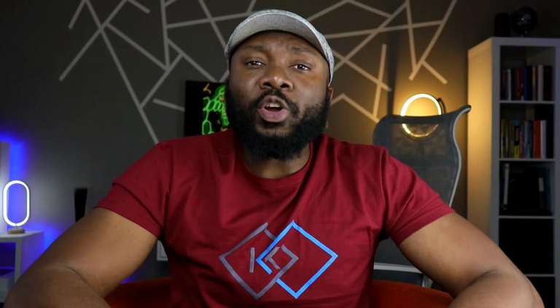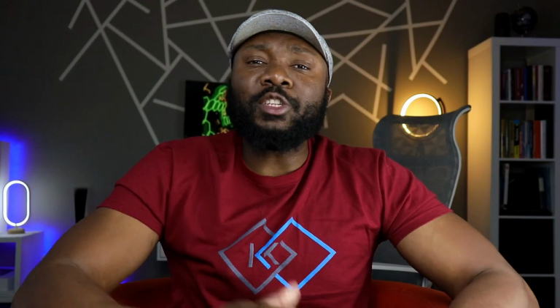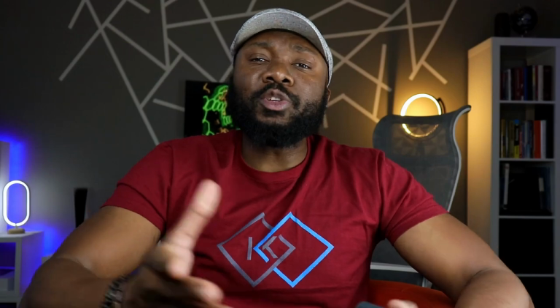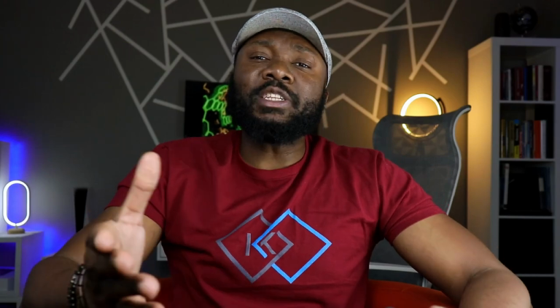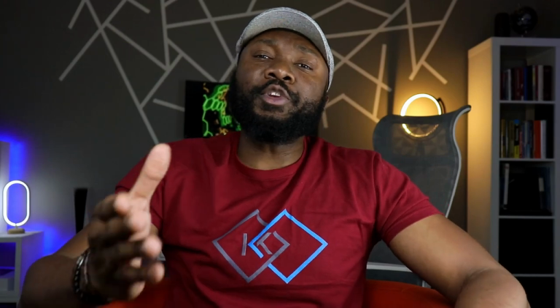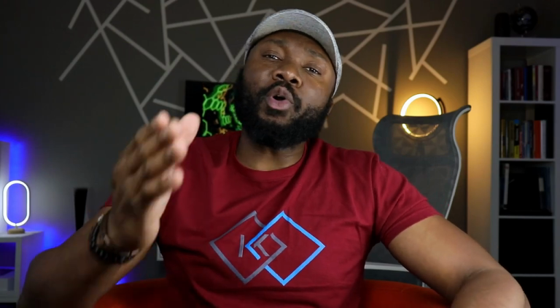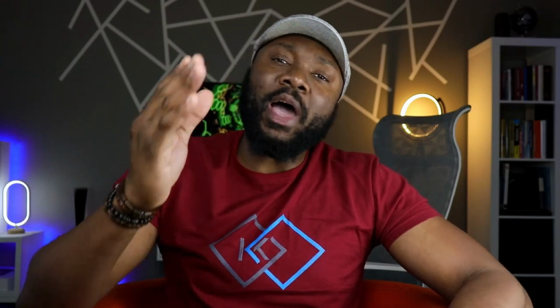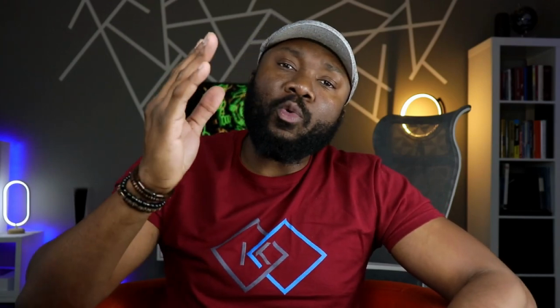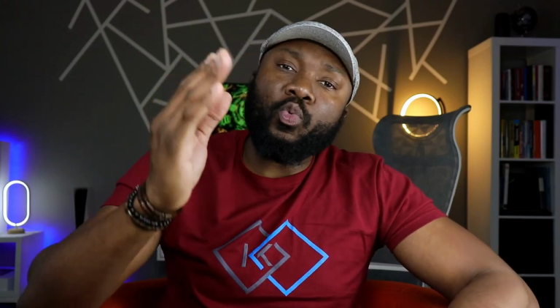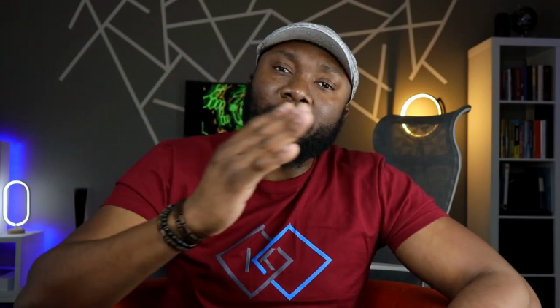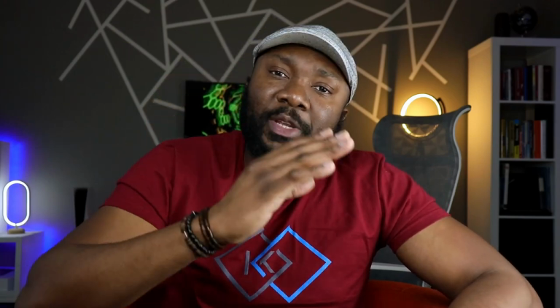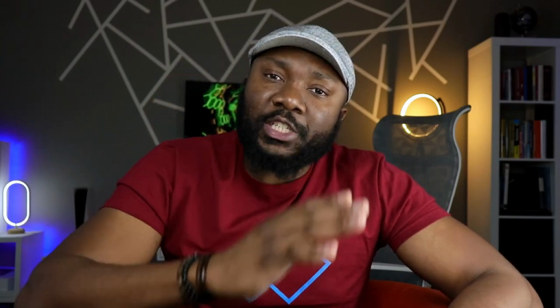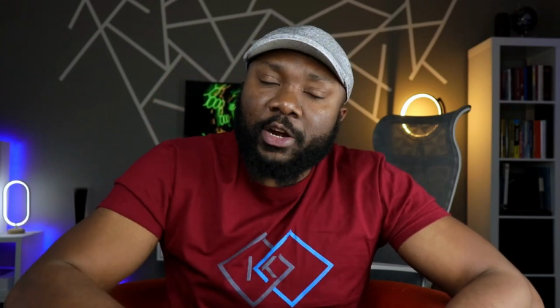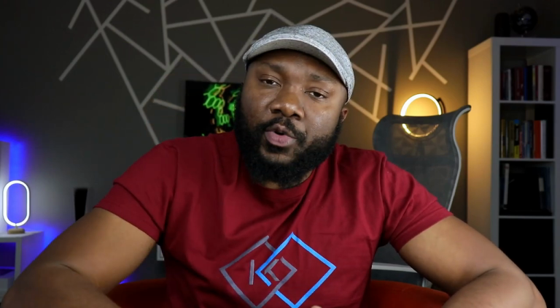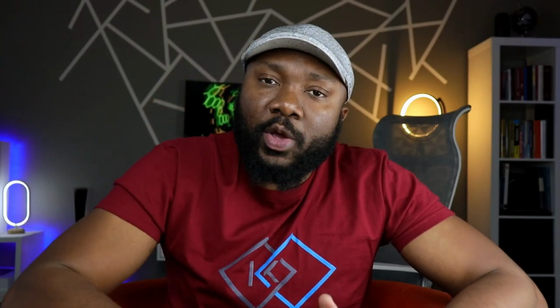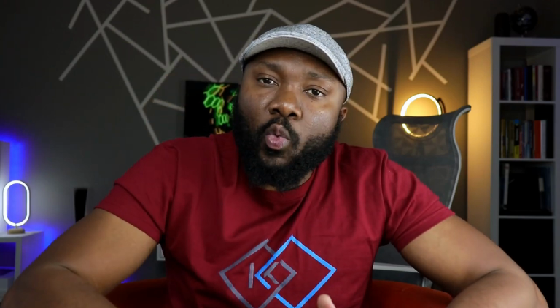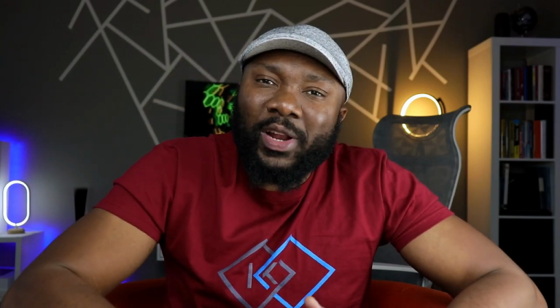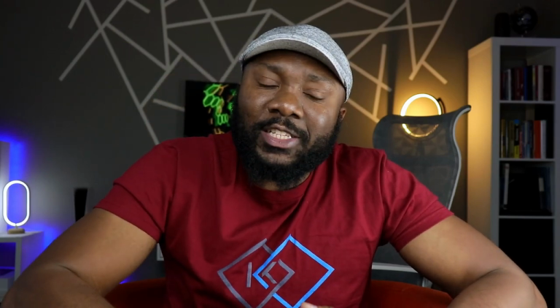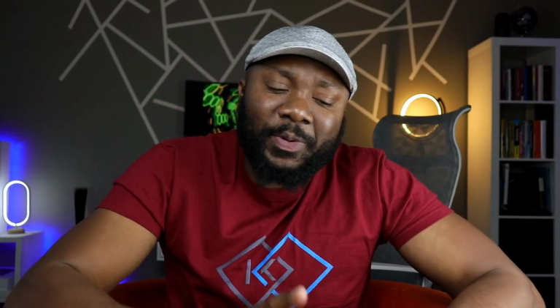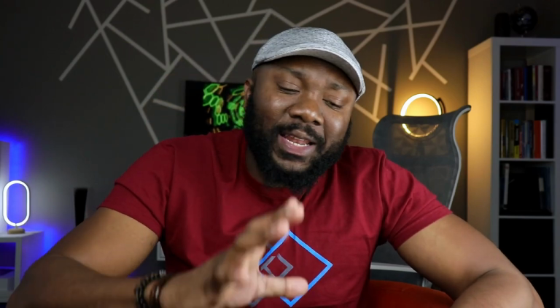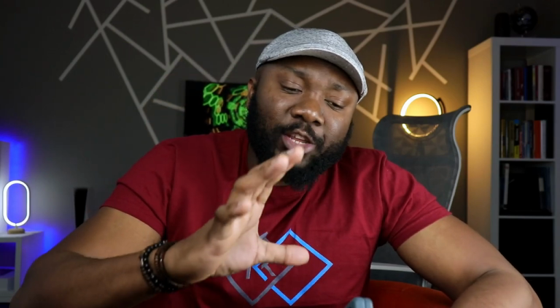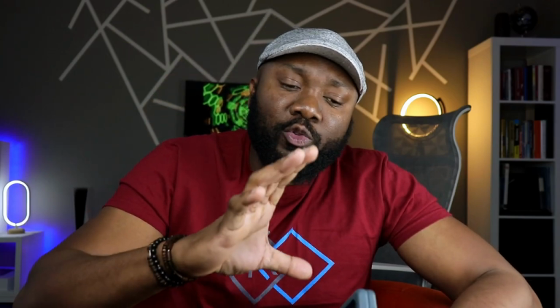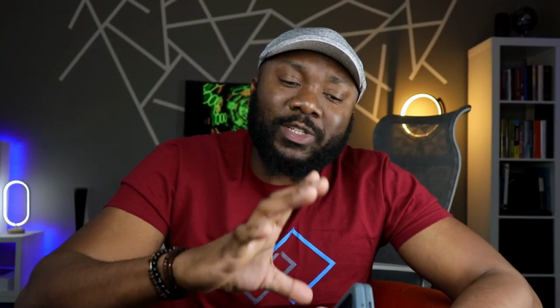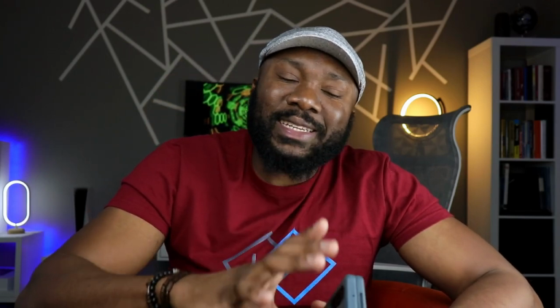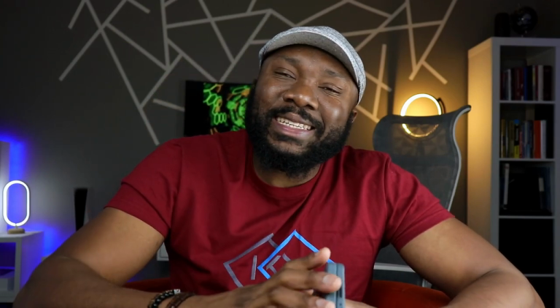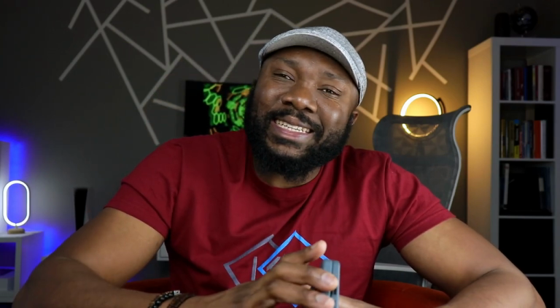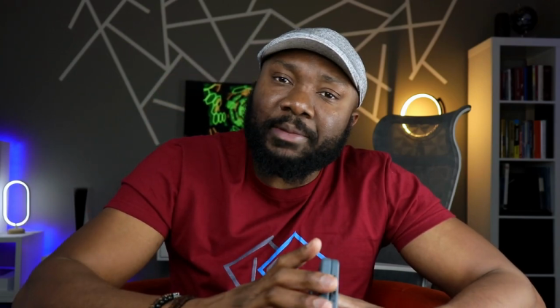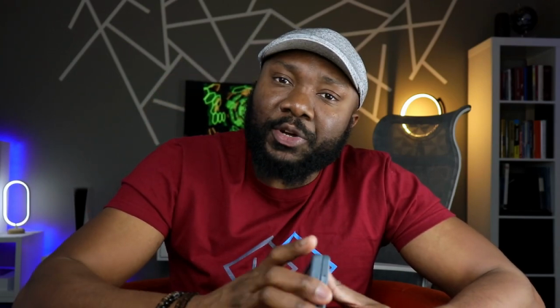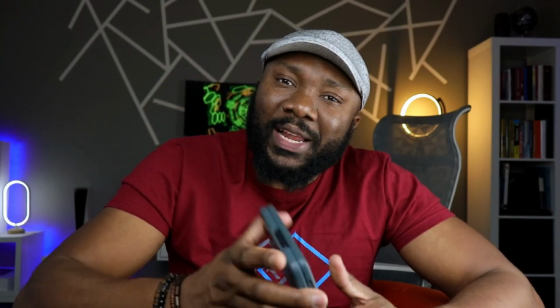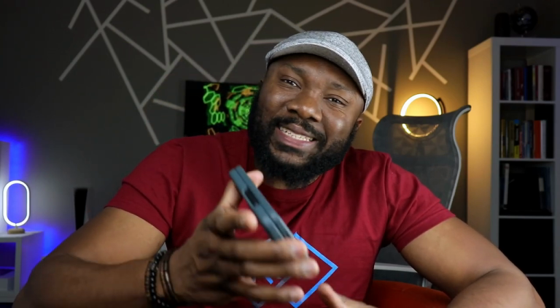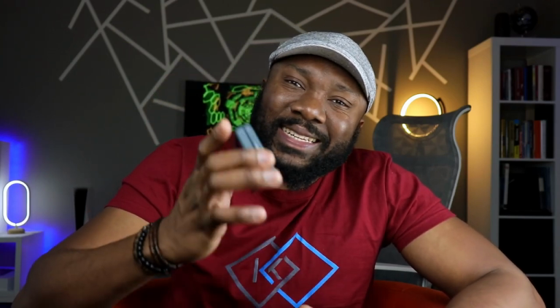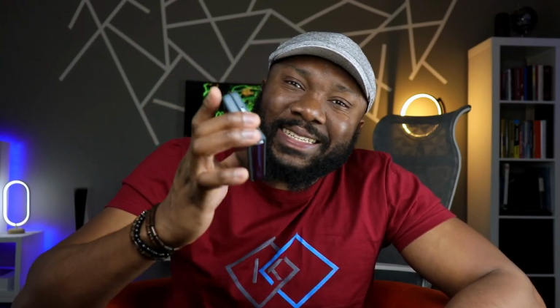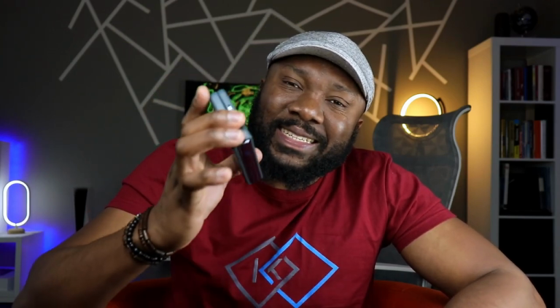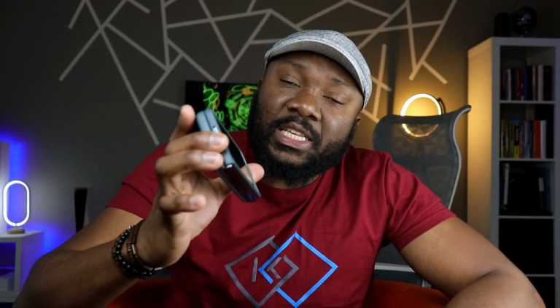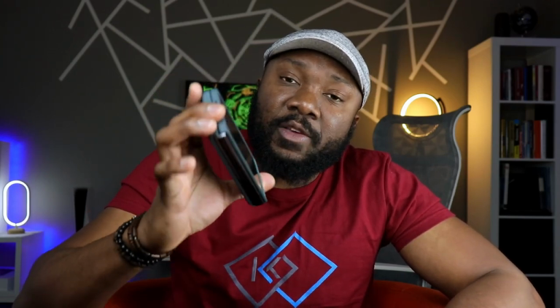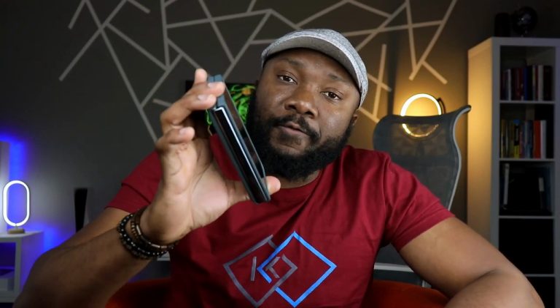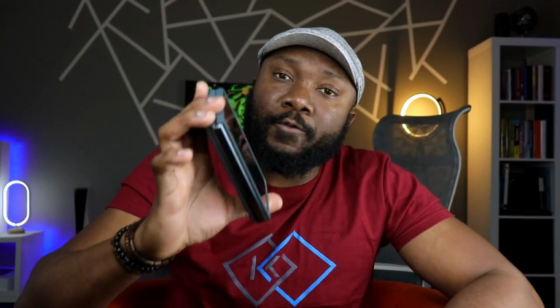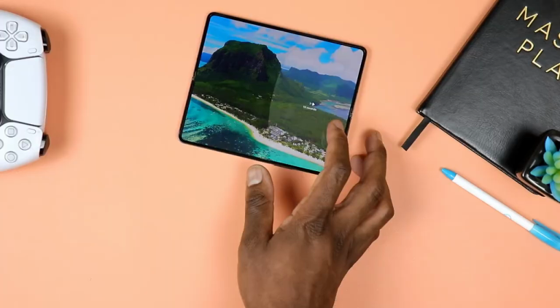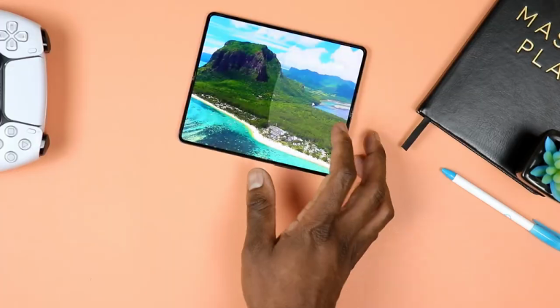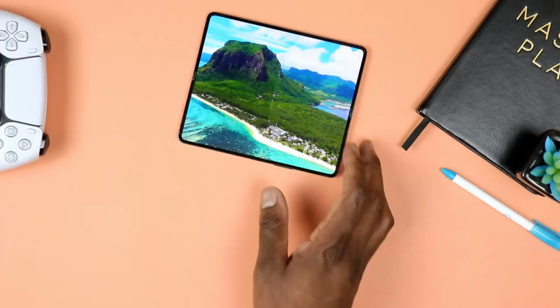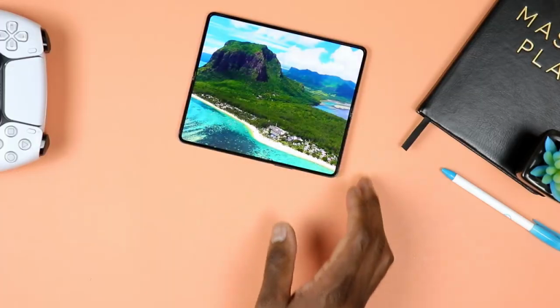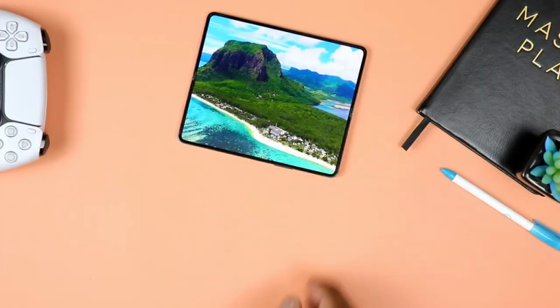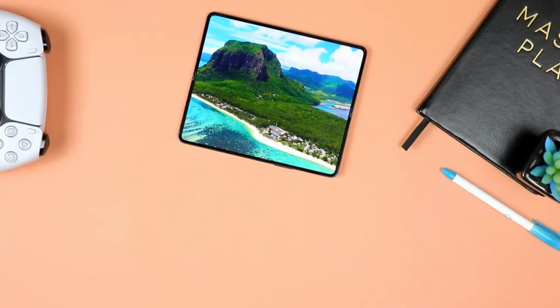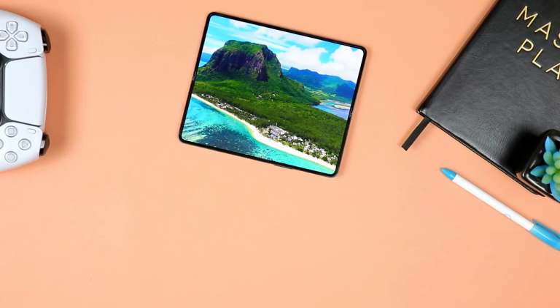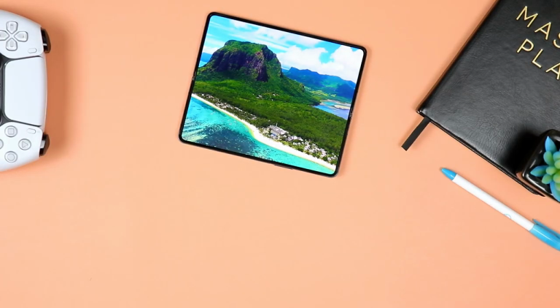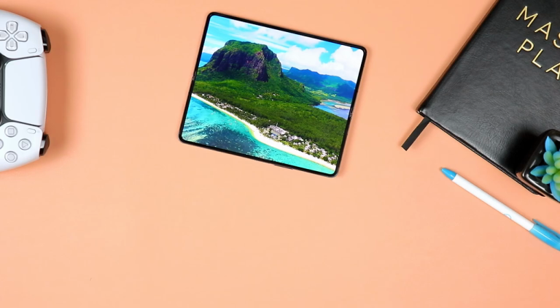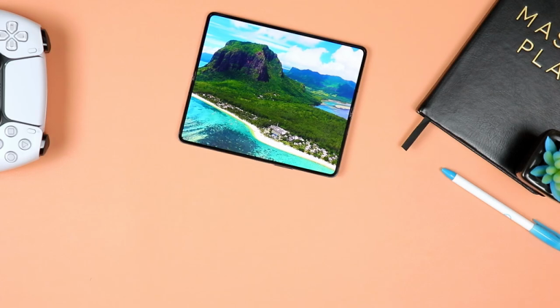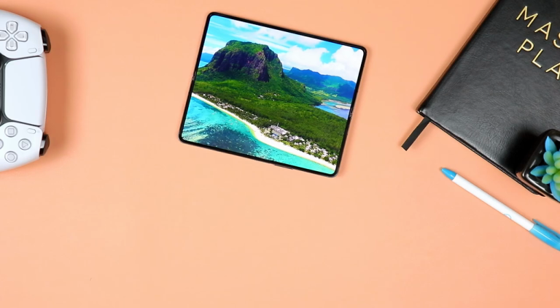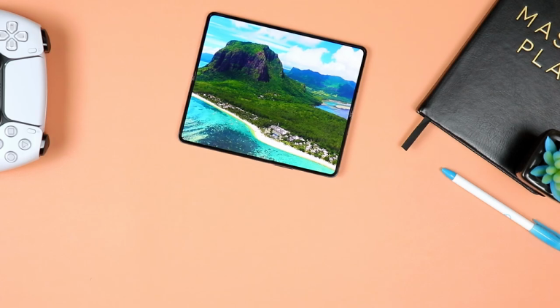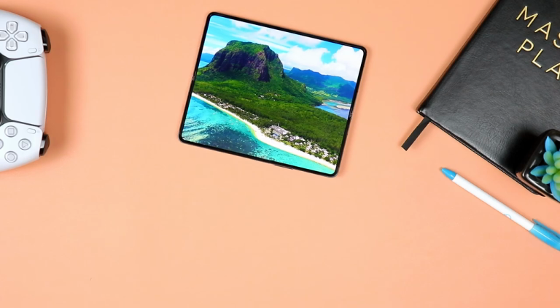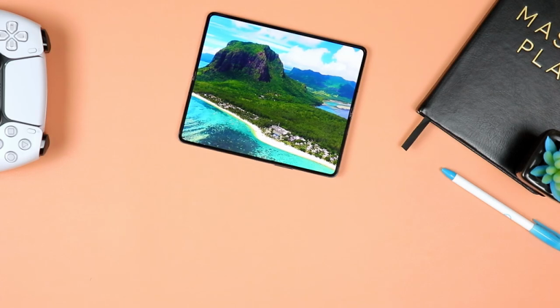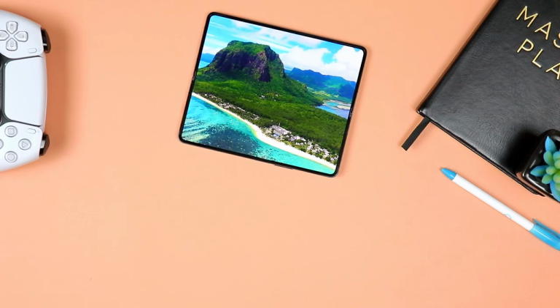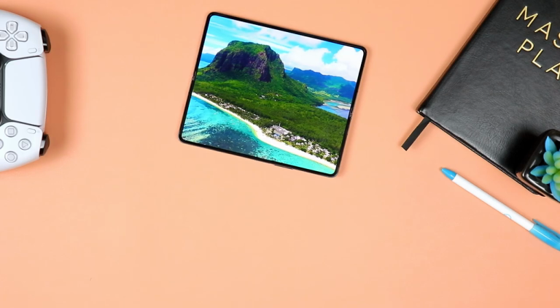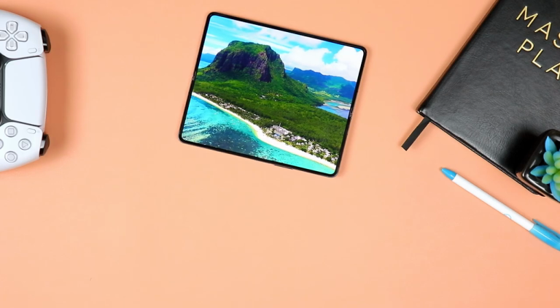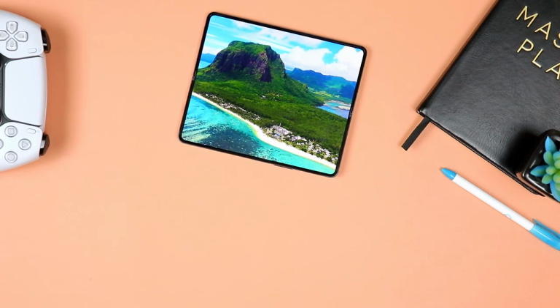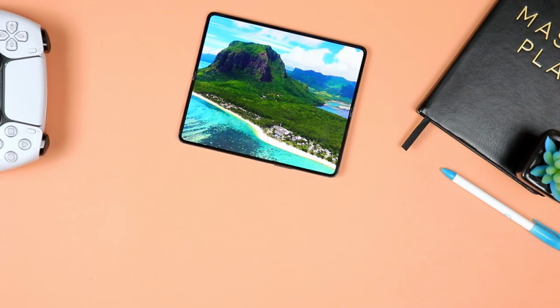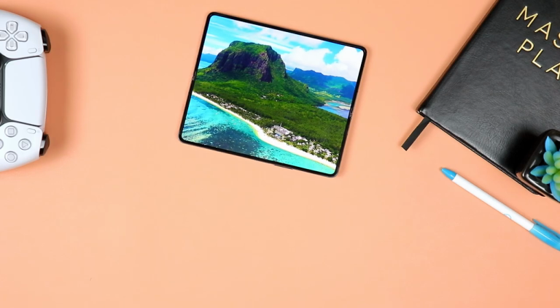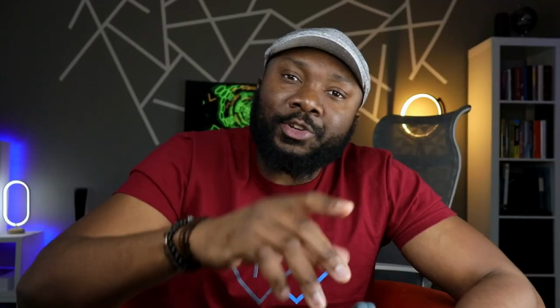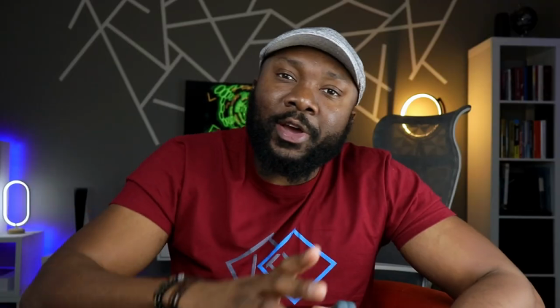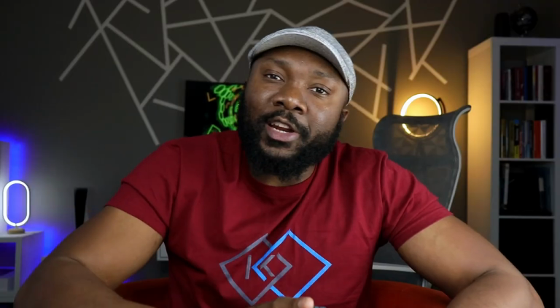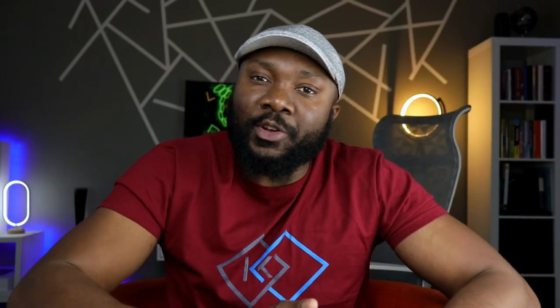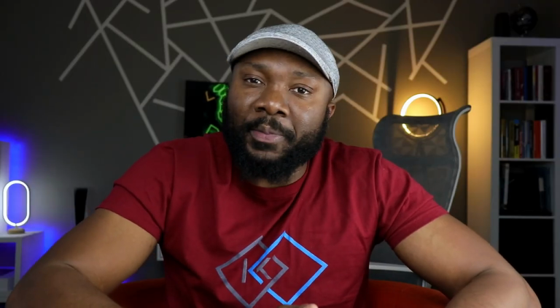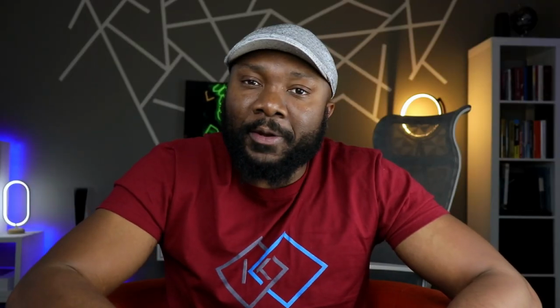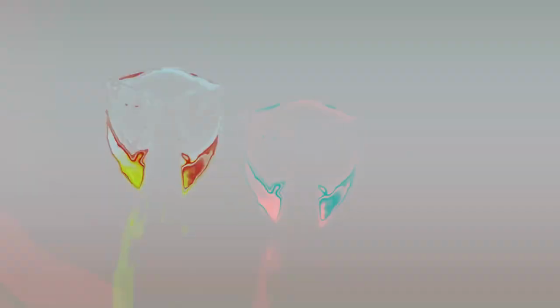In this video, I will be sharing what it's been like using the Samsung Galaxy Z Fold 4 for about six months. Let's go ahead and jump in.